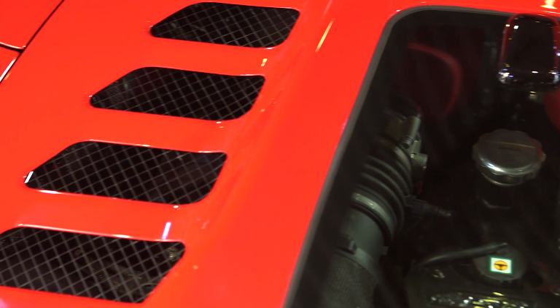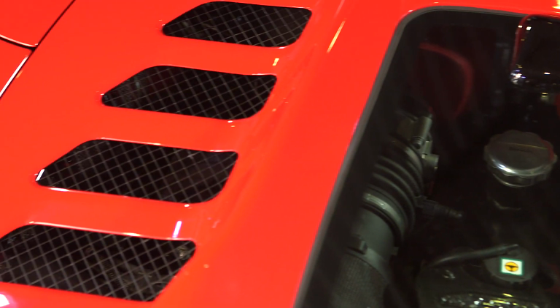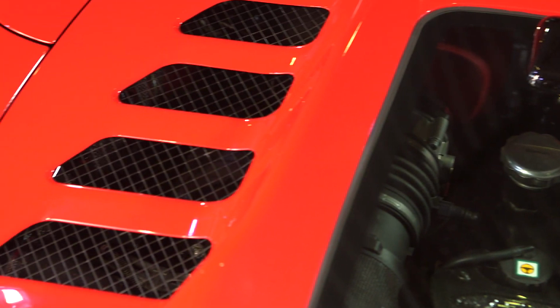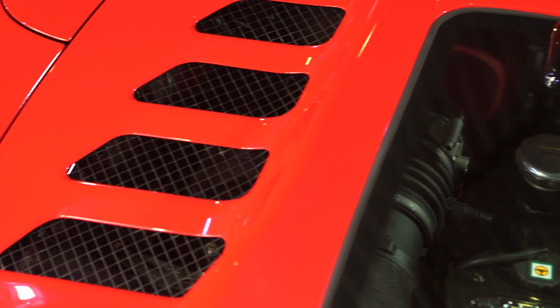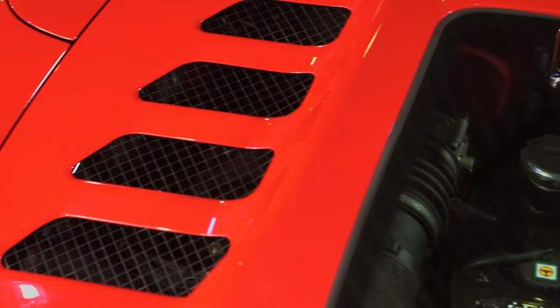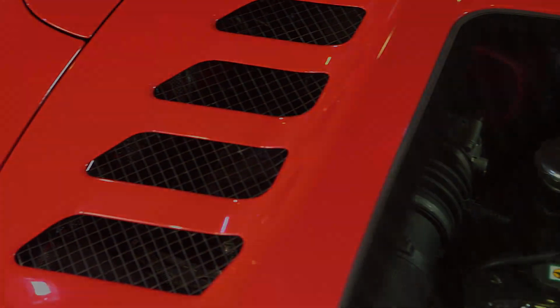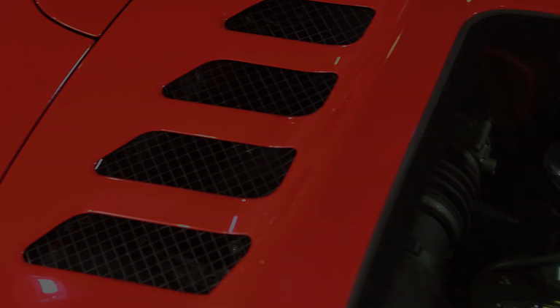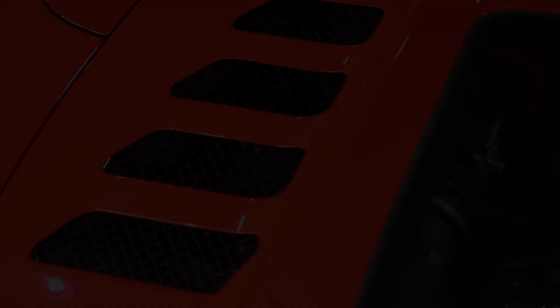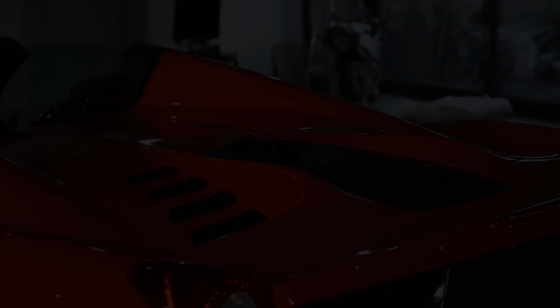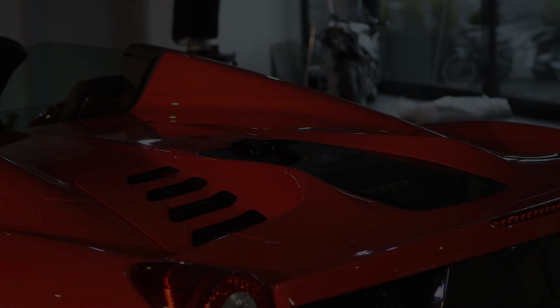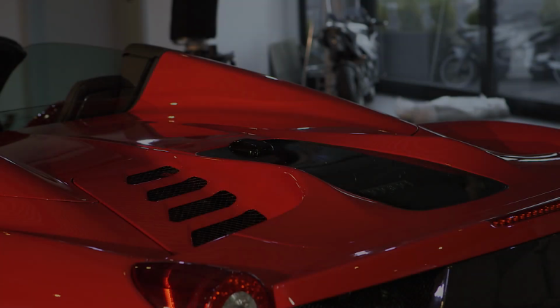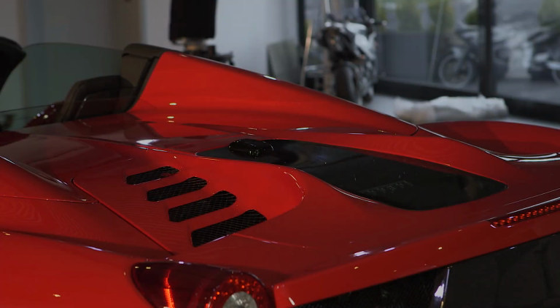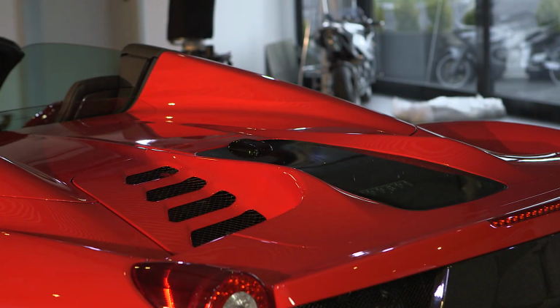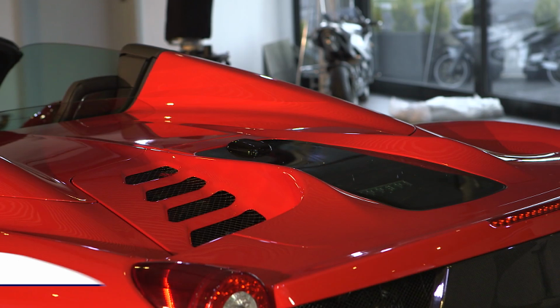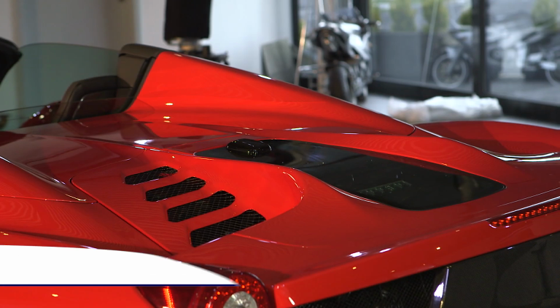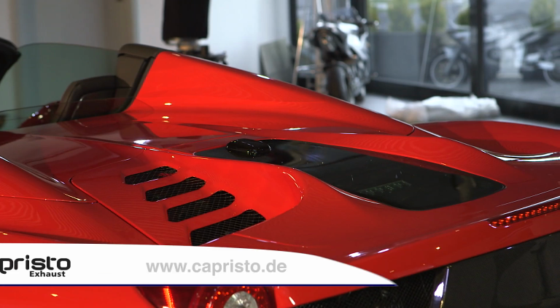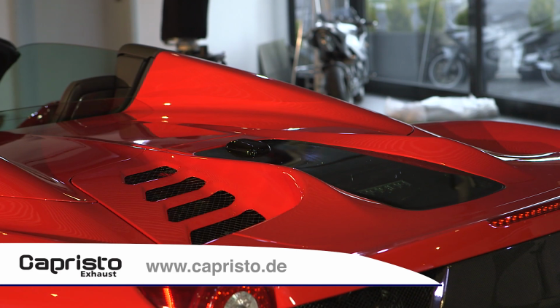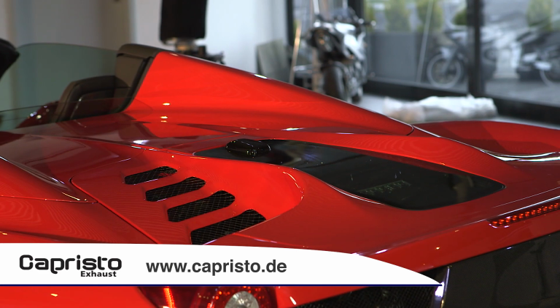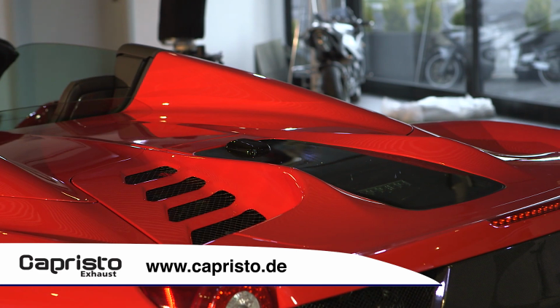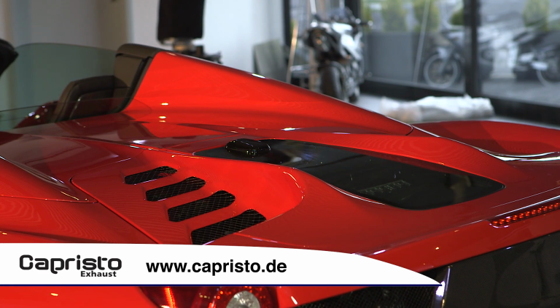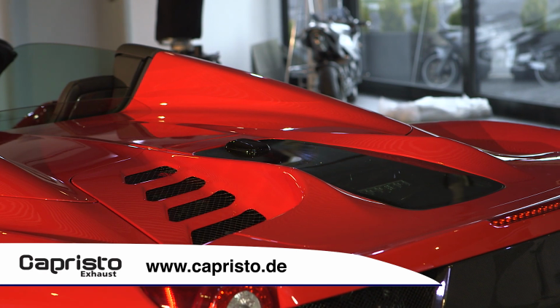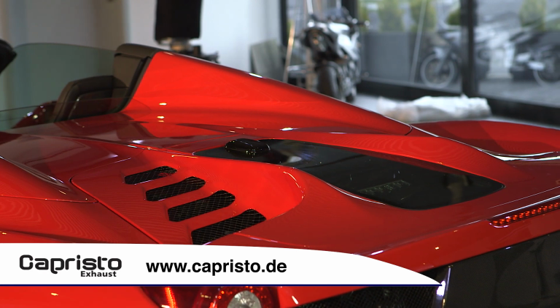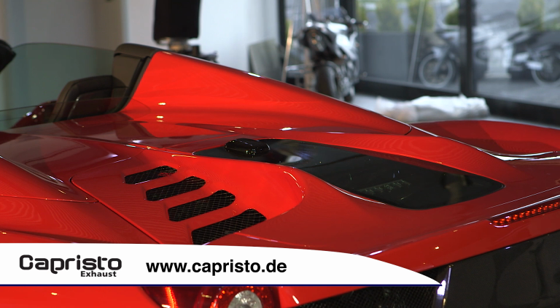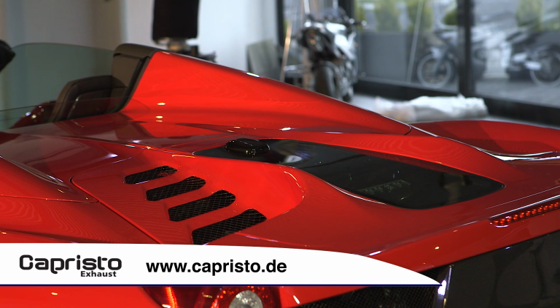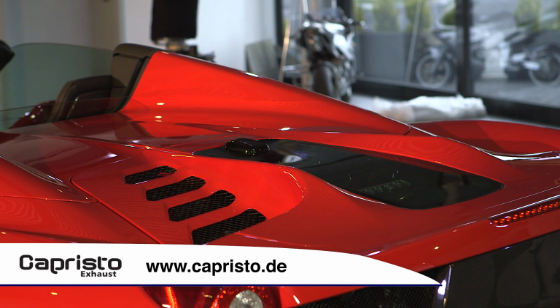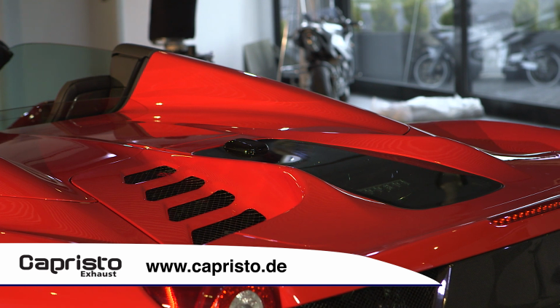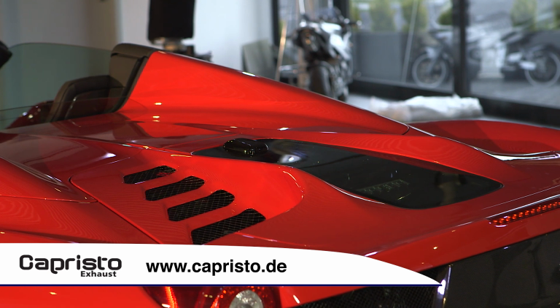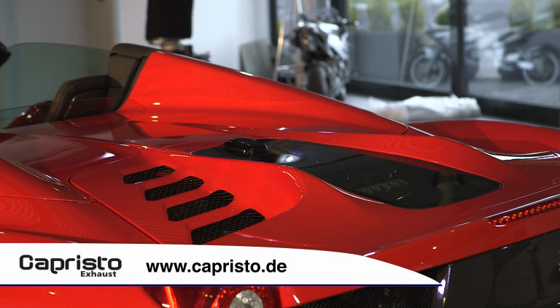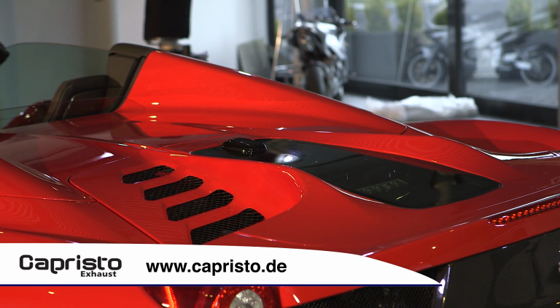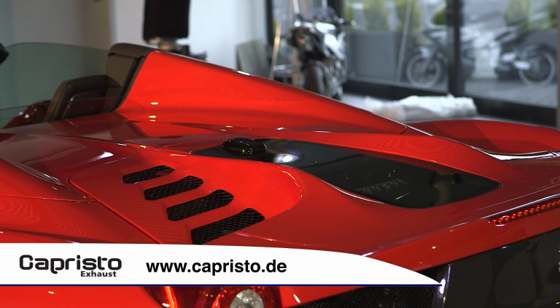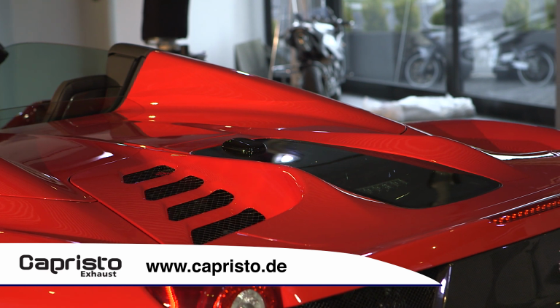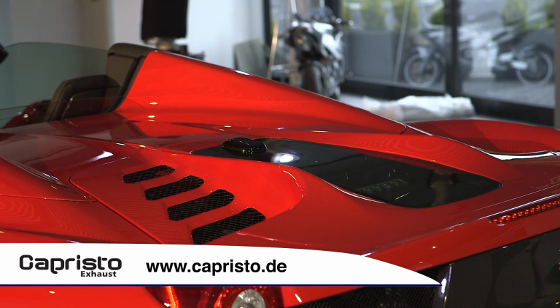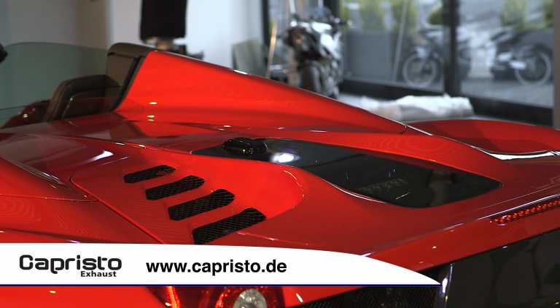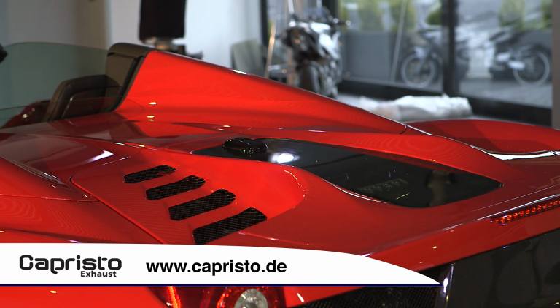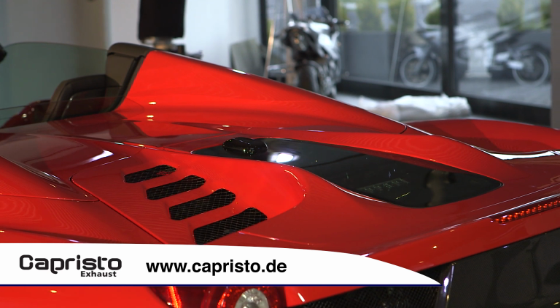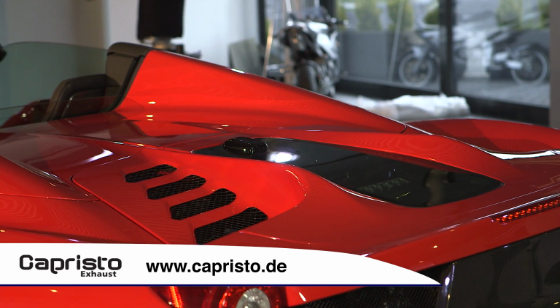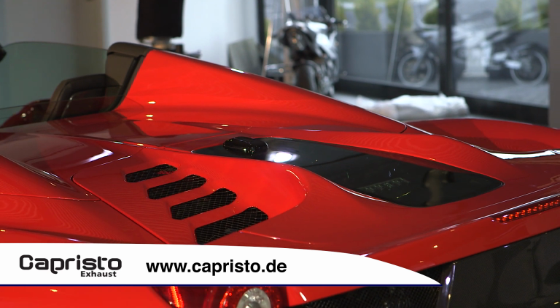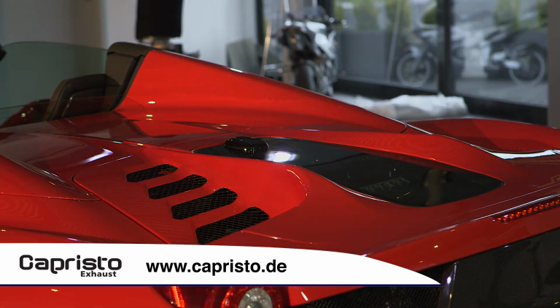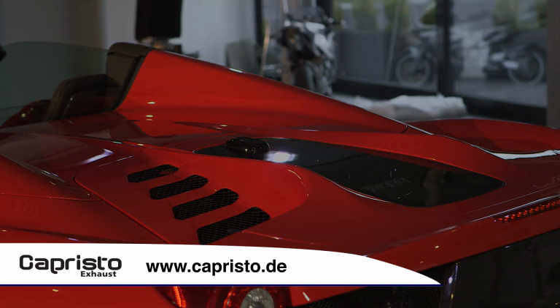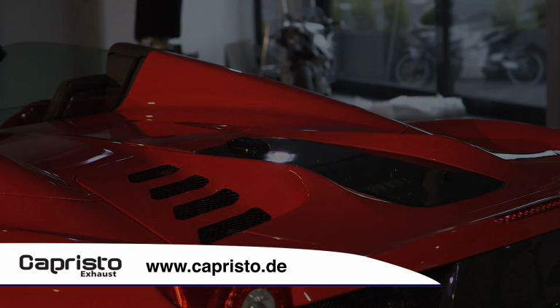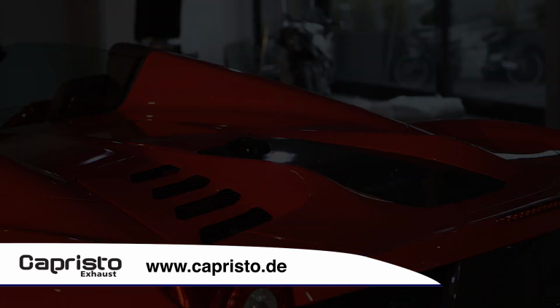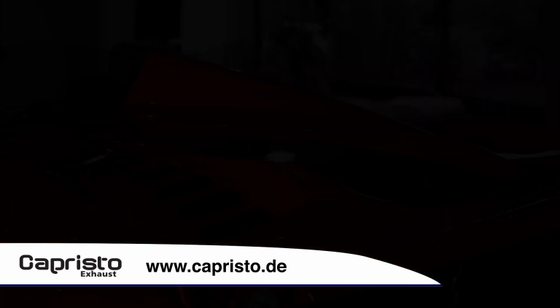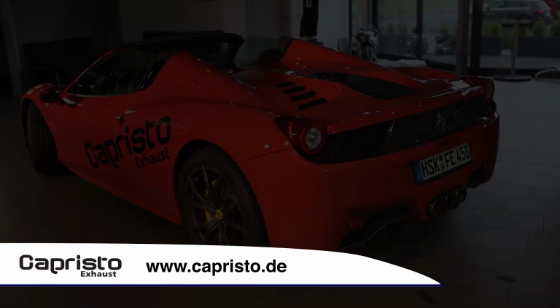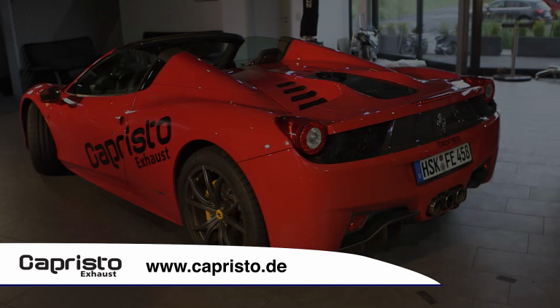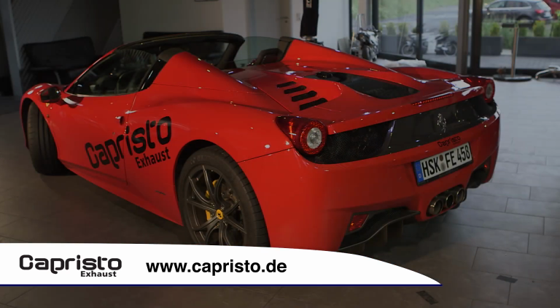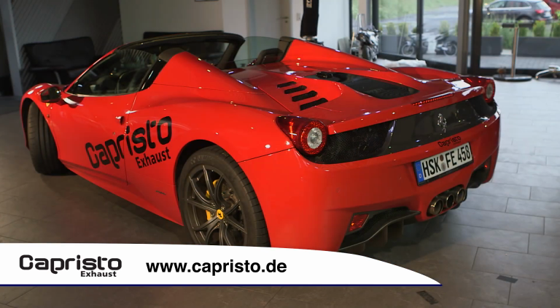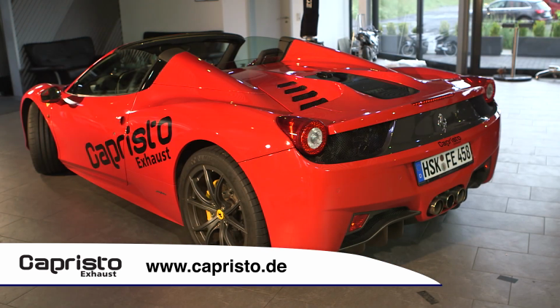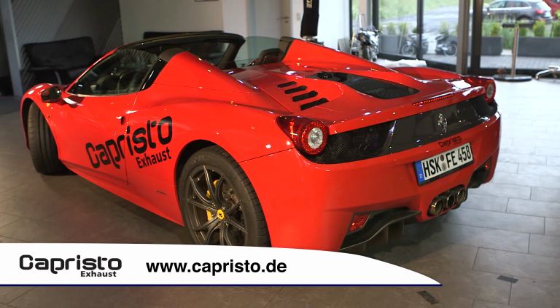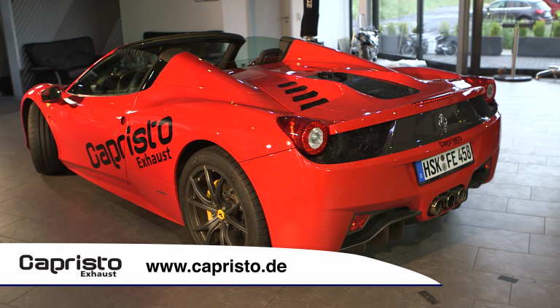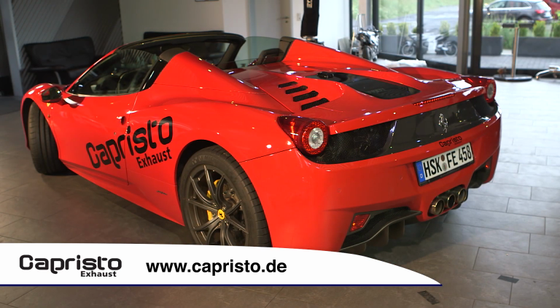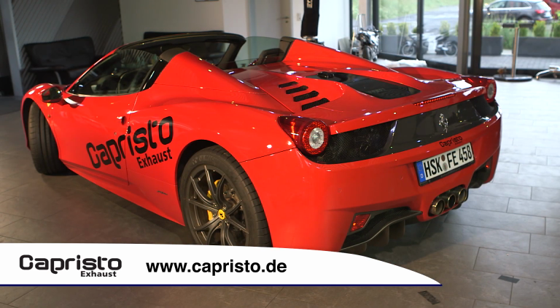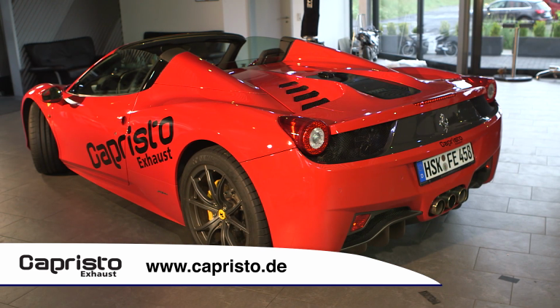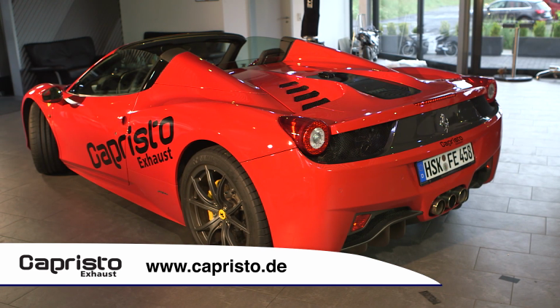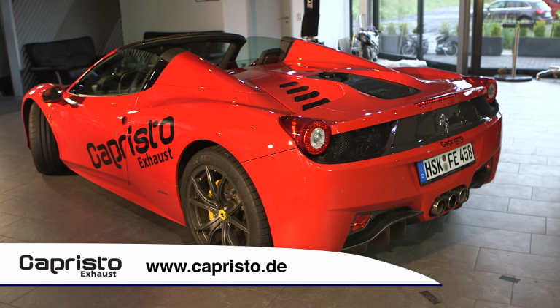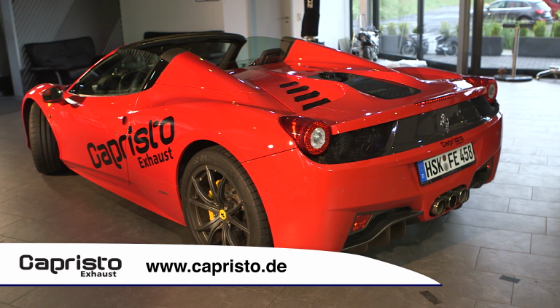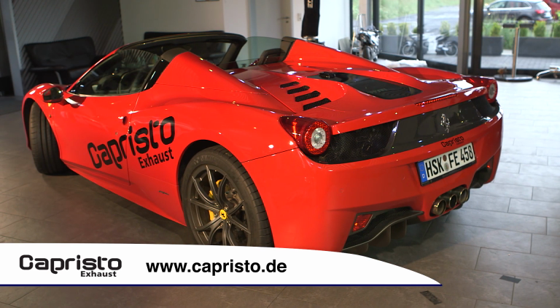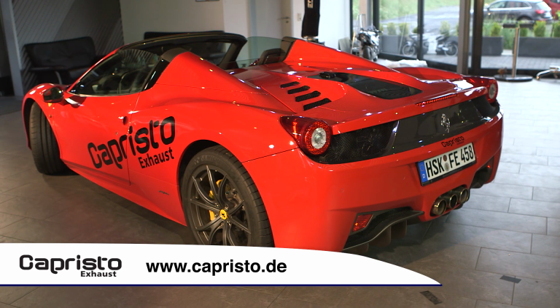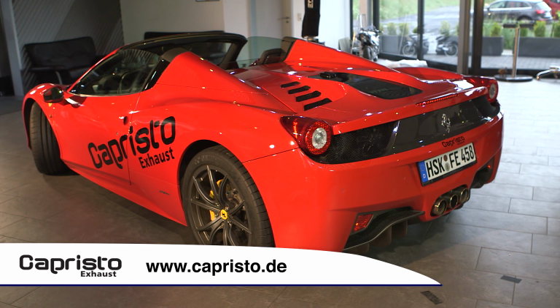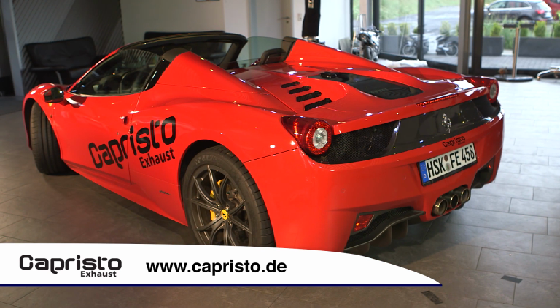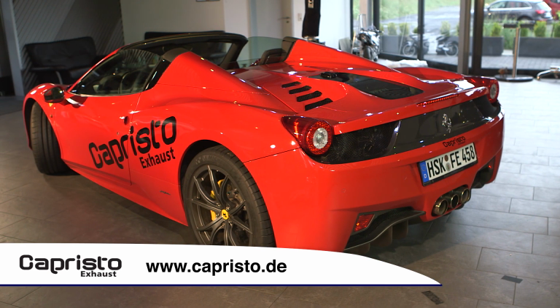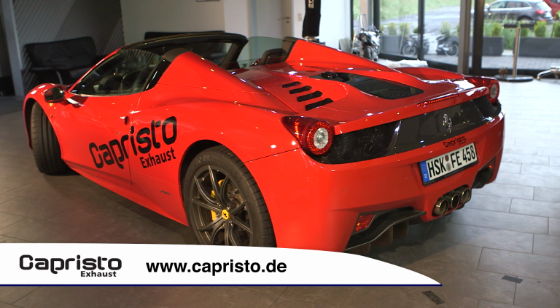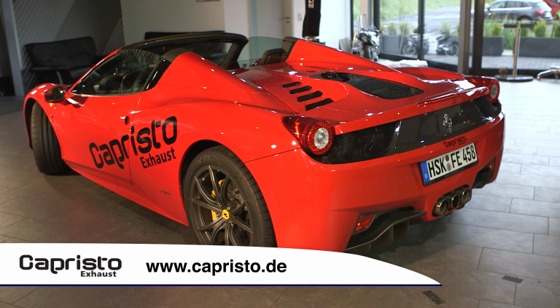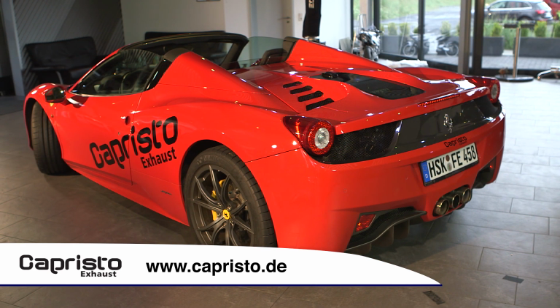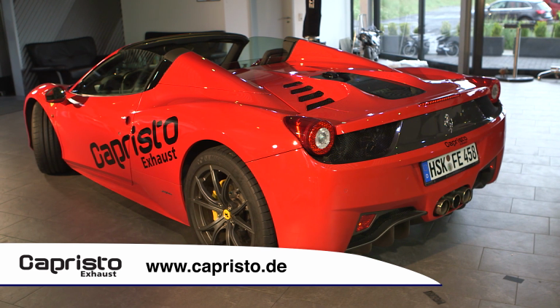For further information, you can call us anytime or visit our website at capristo.de.